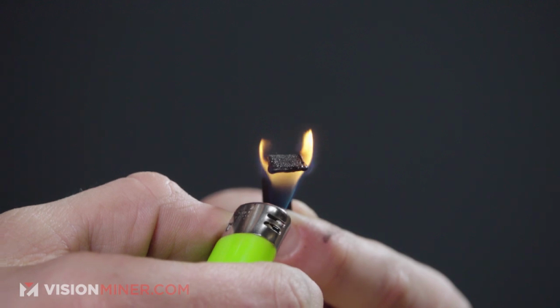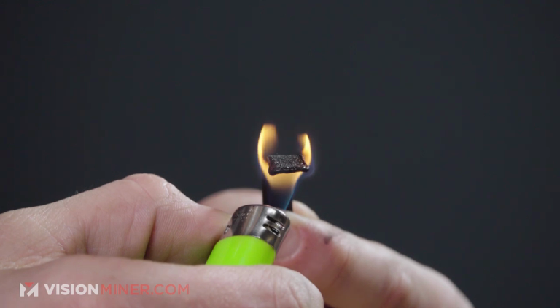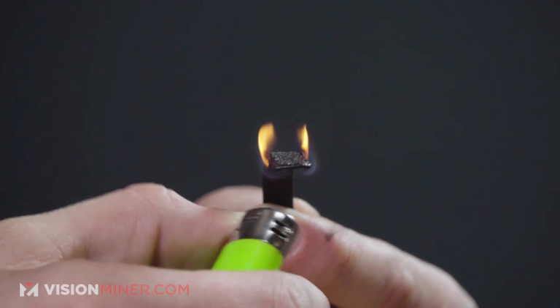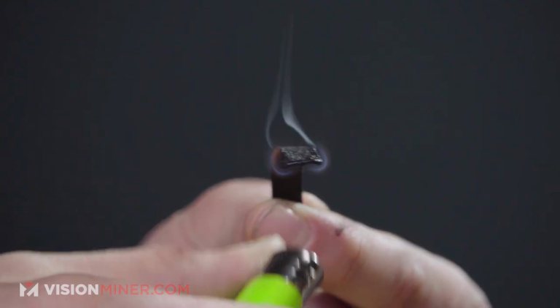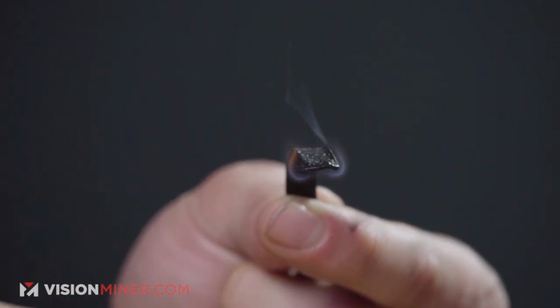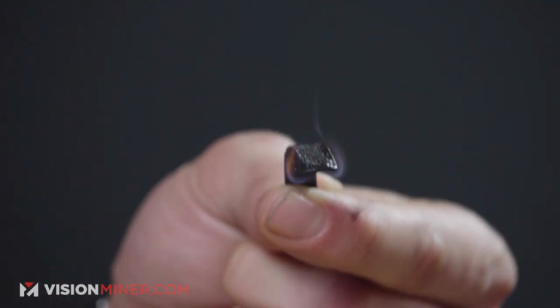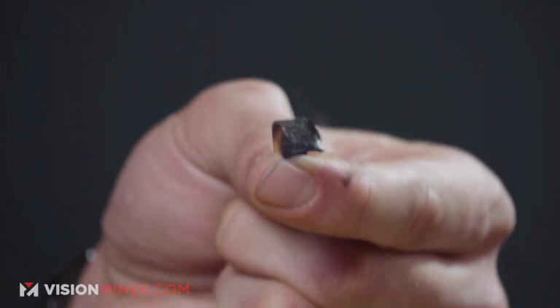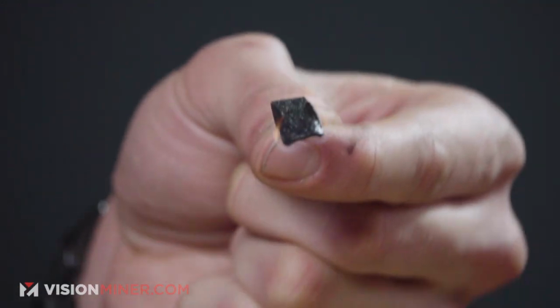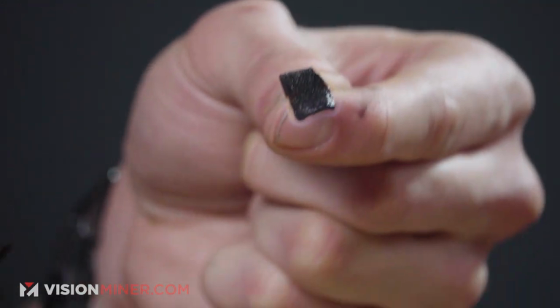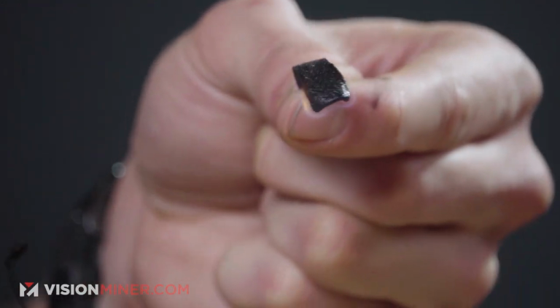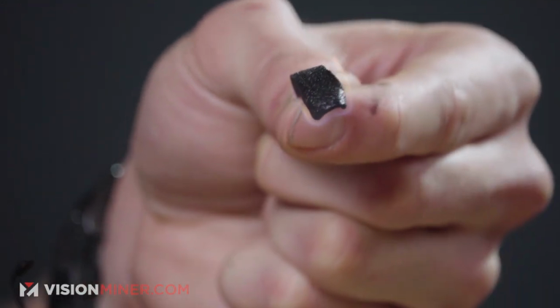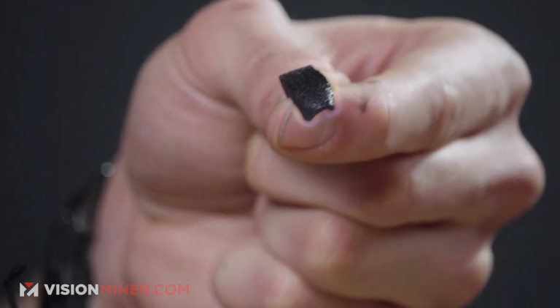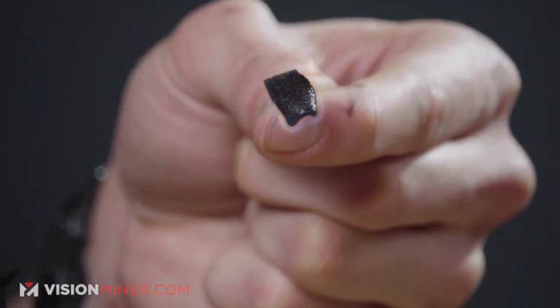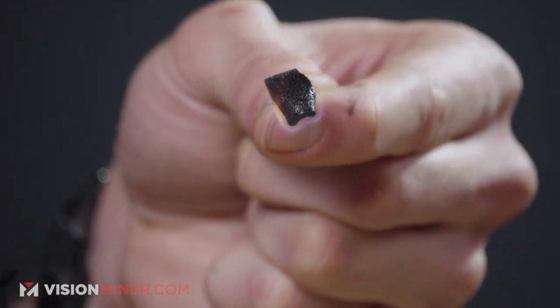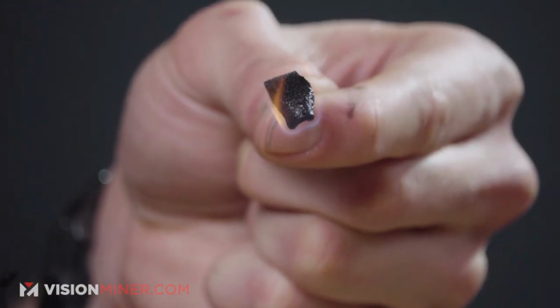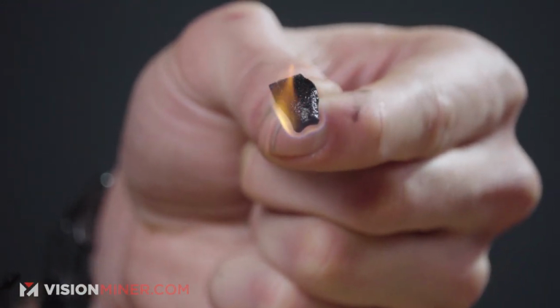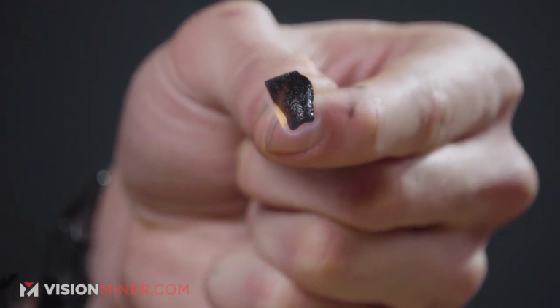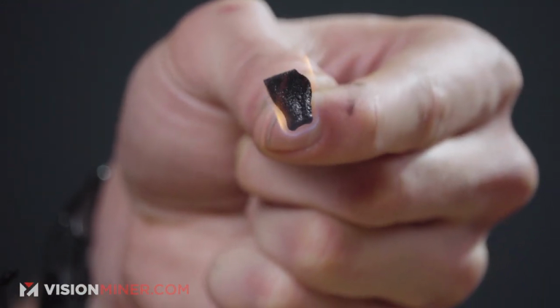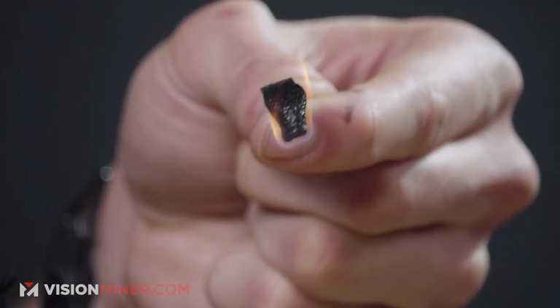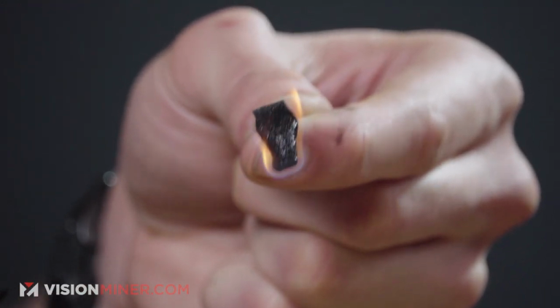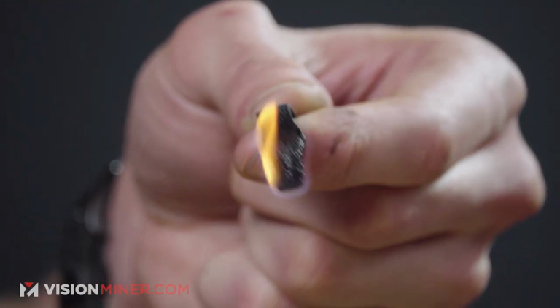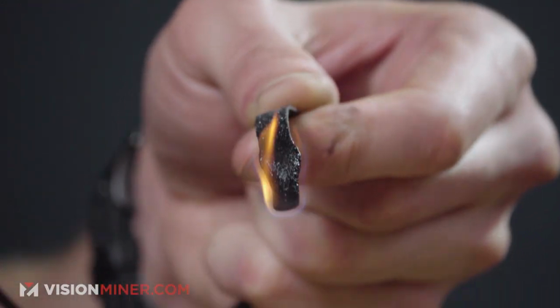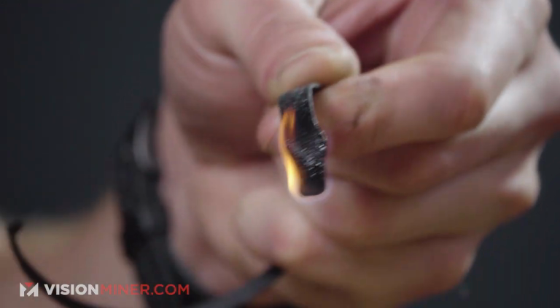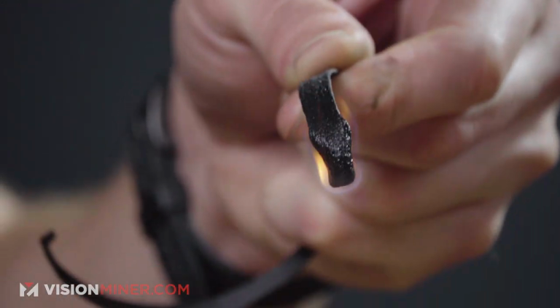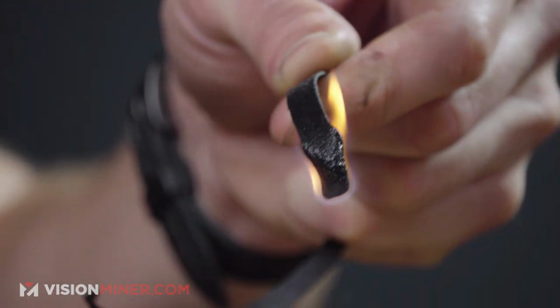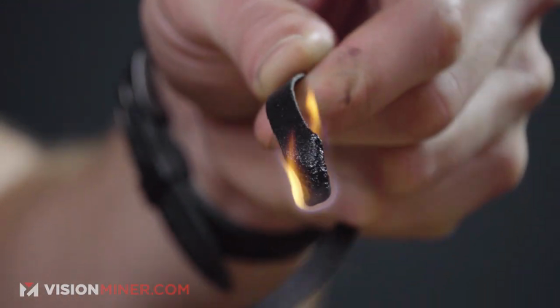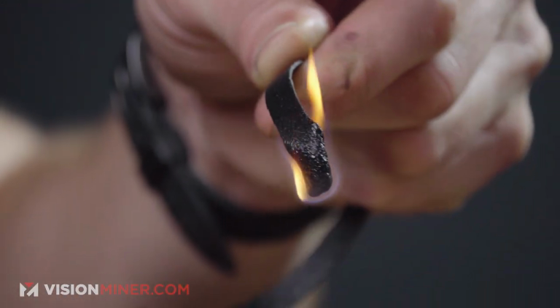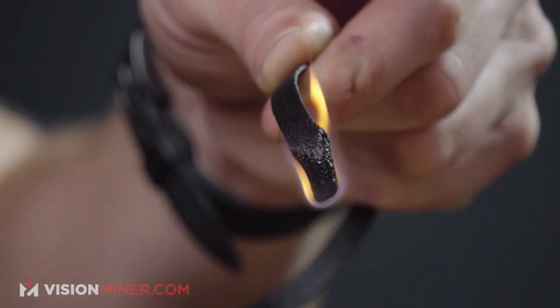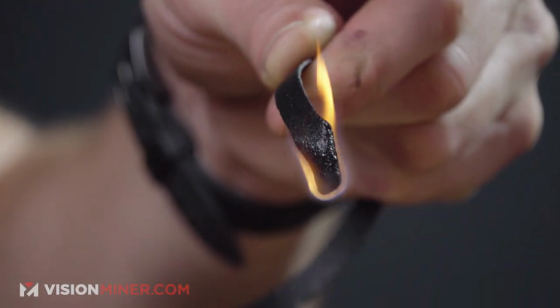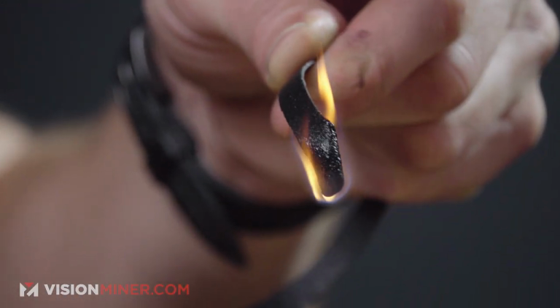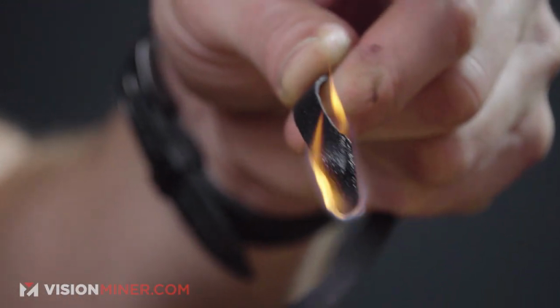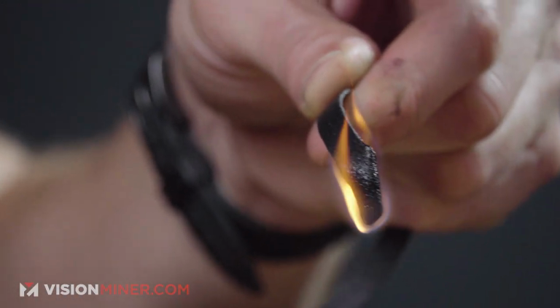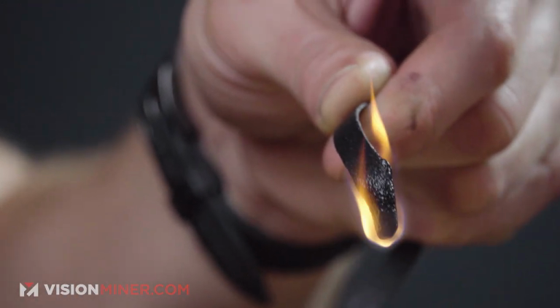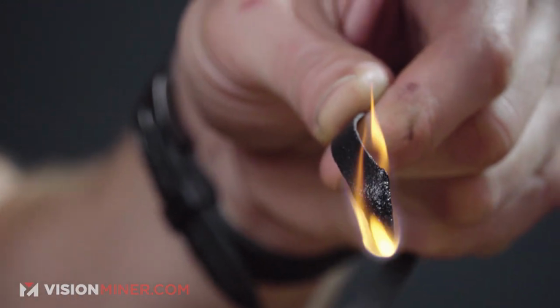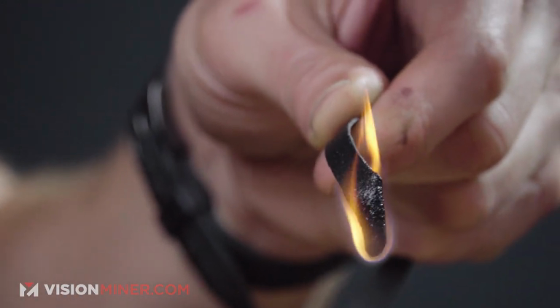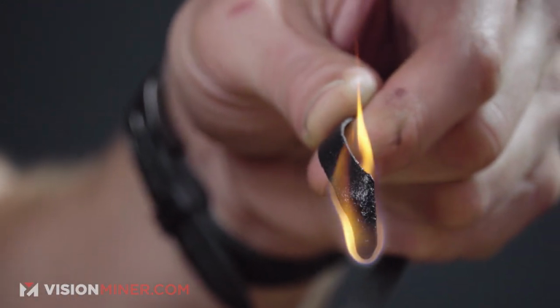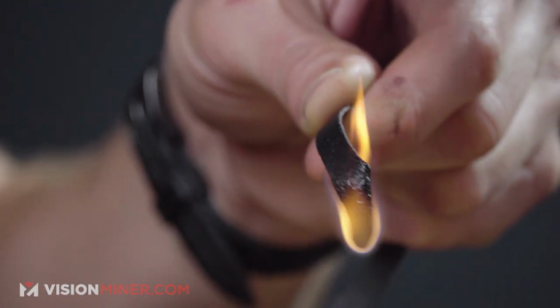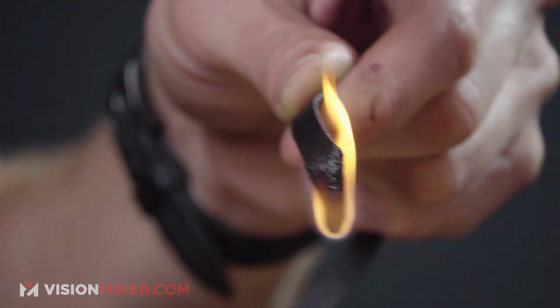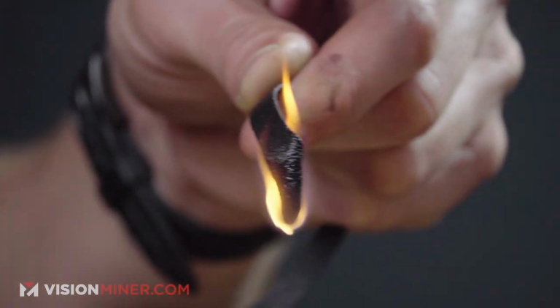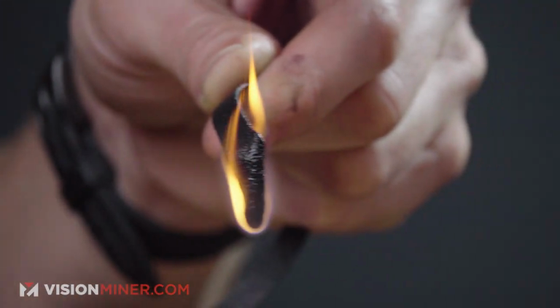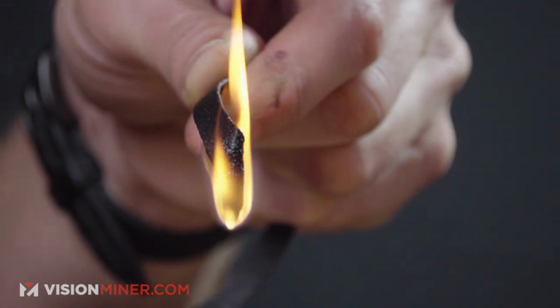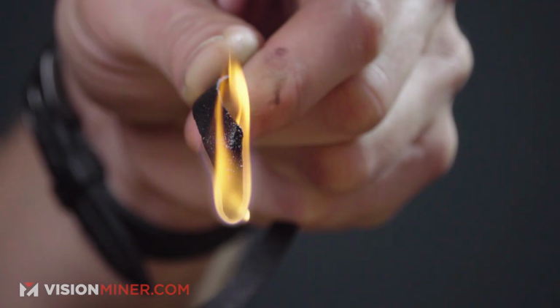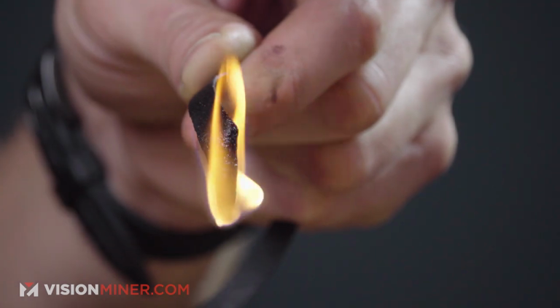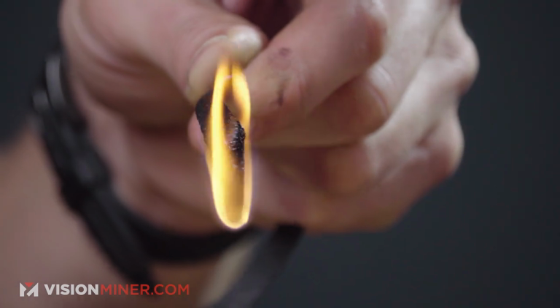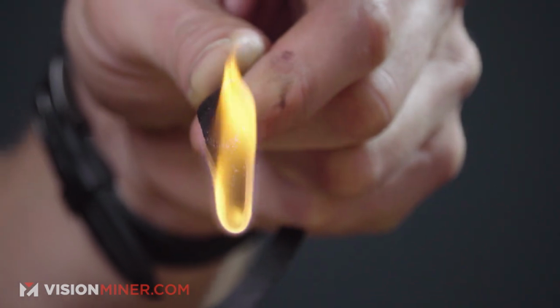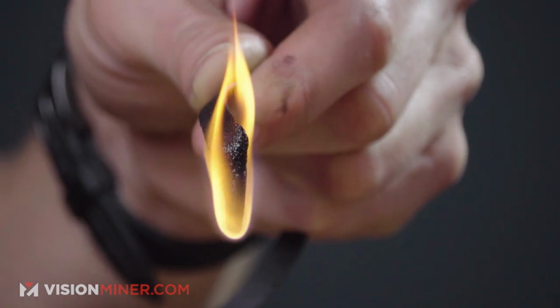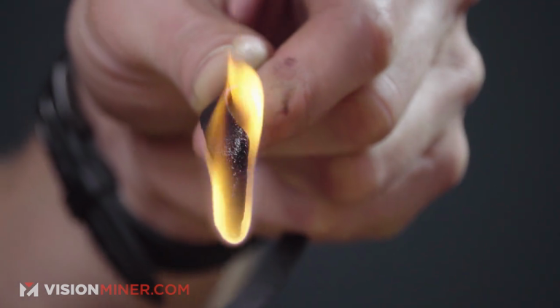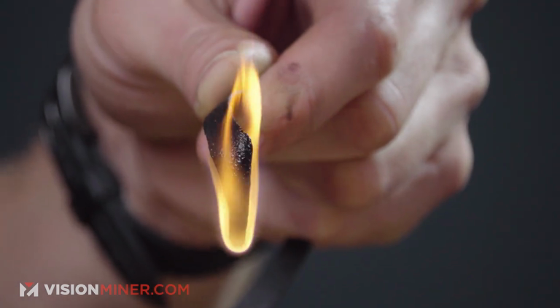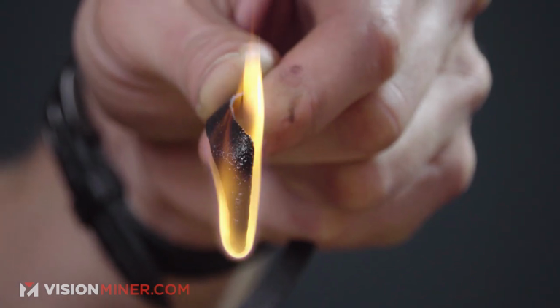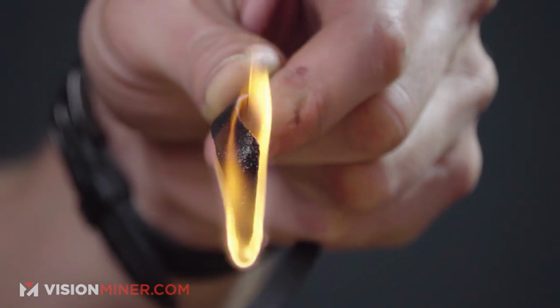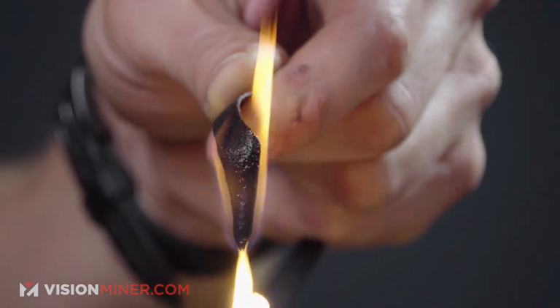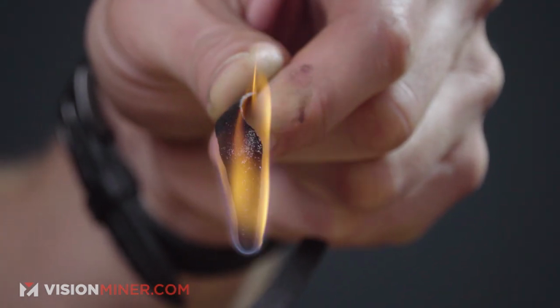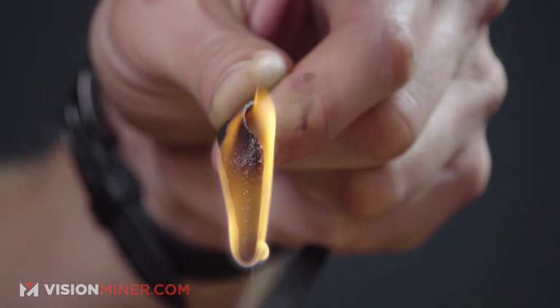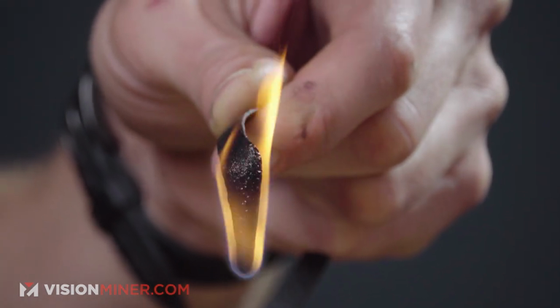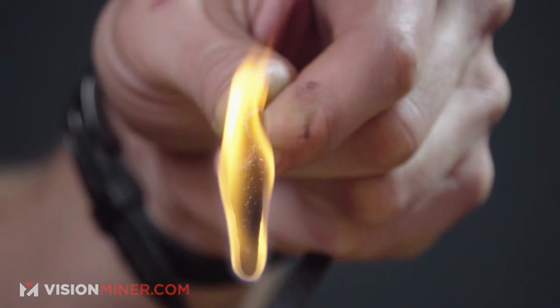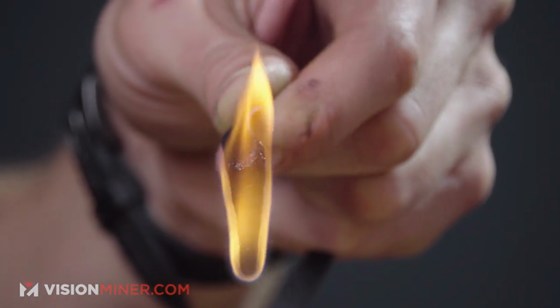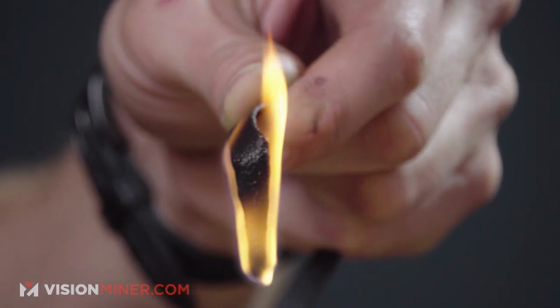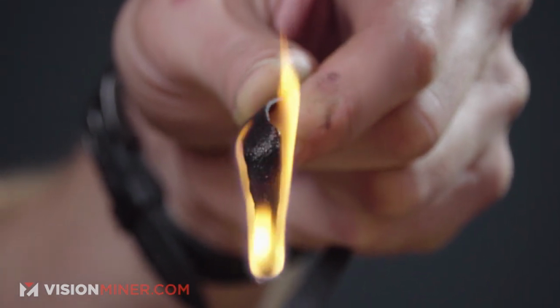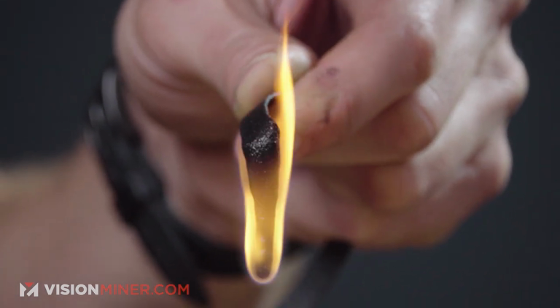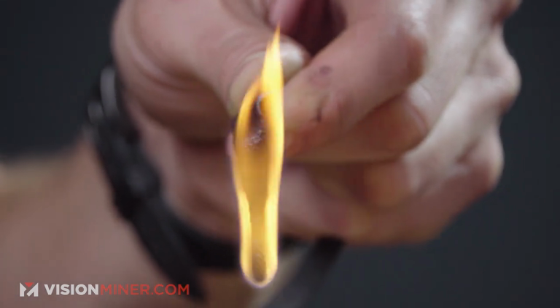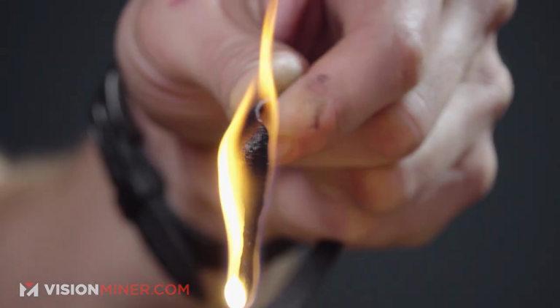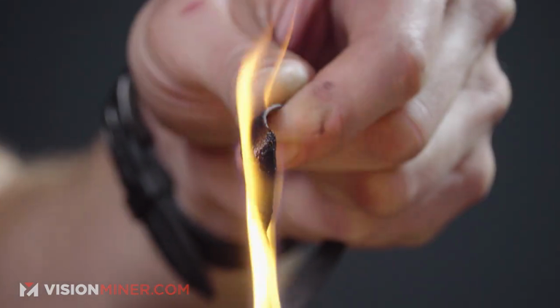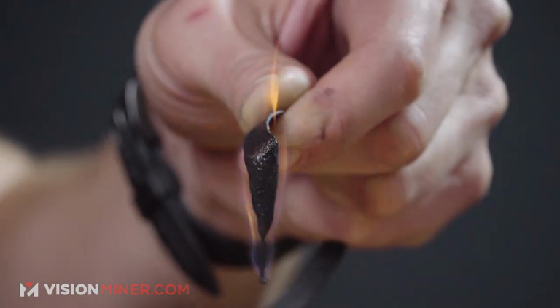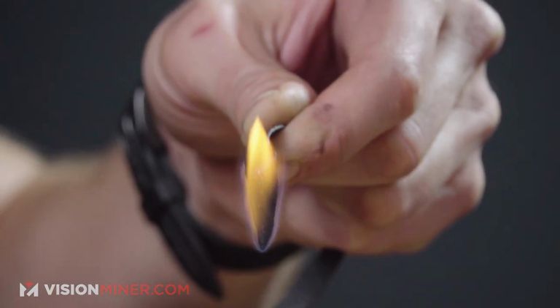And we have ignition. There we go. All right. We're going to drip — we're getting drips.